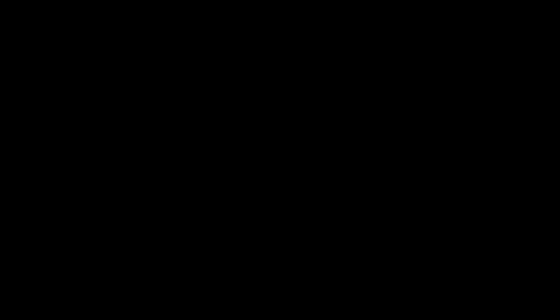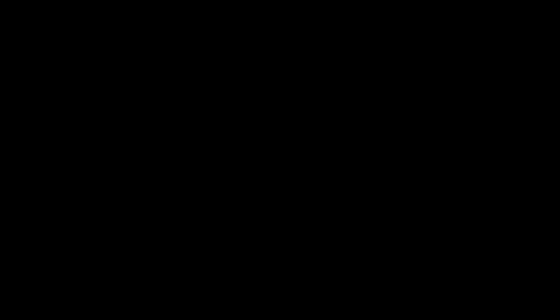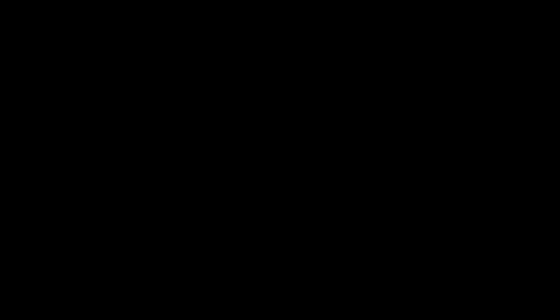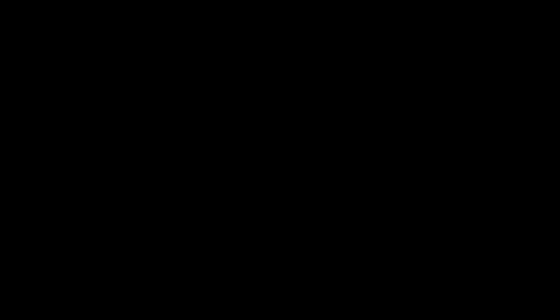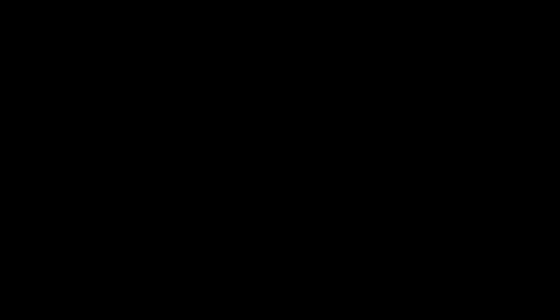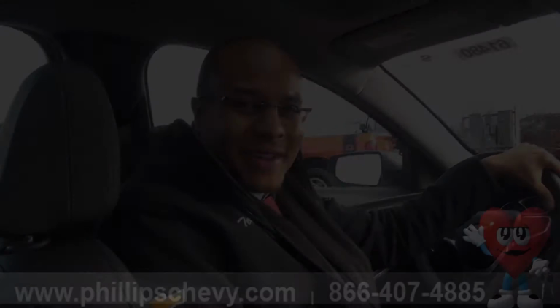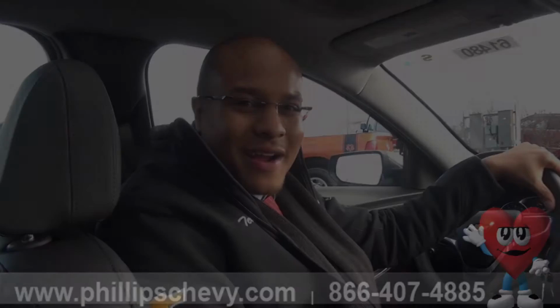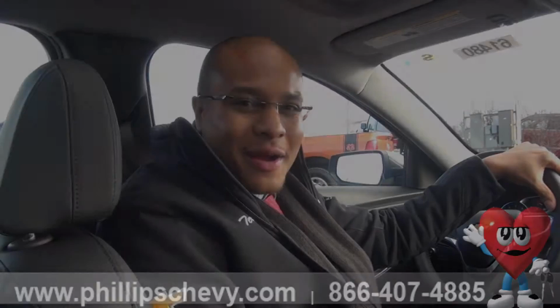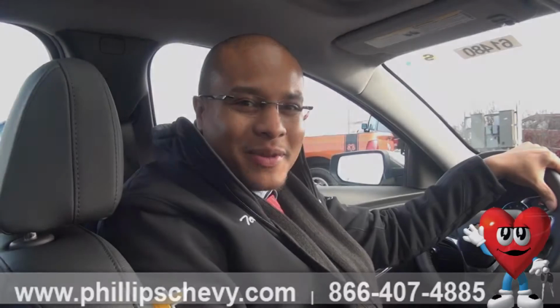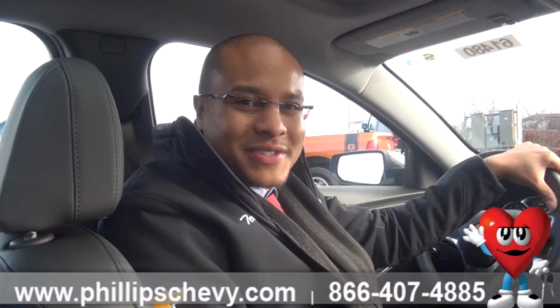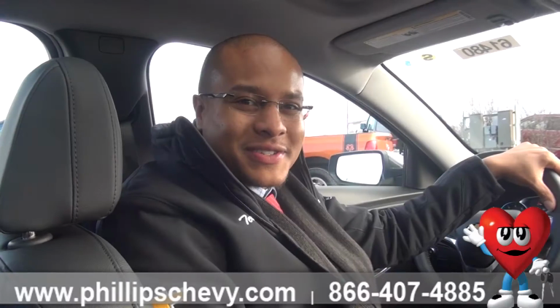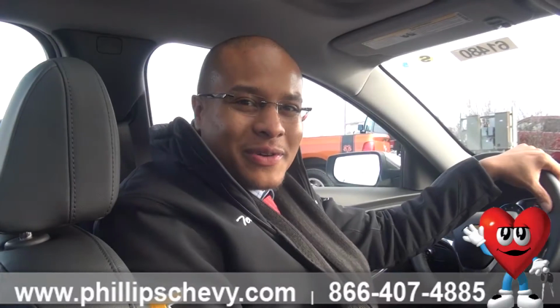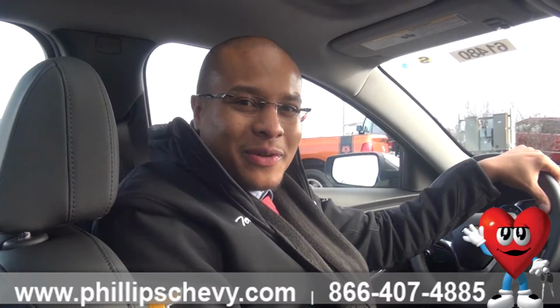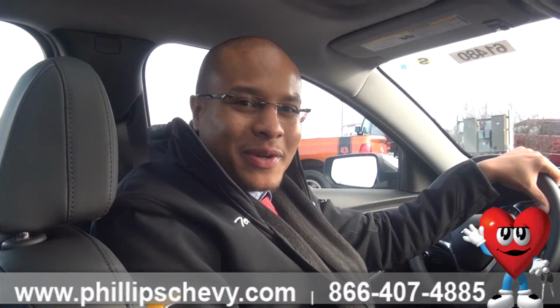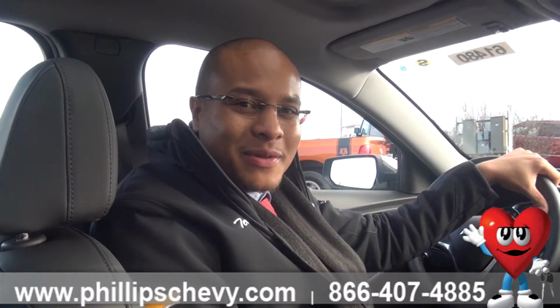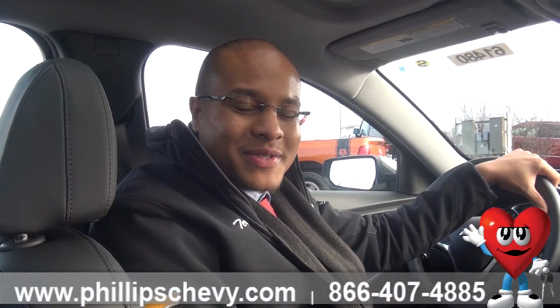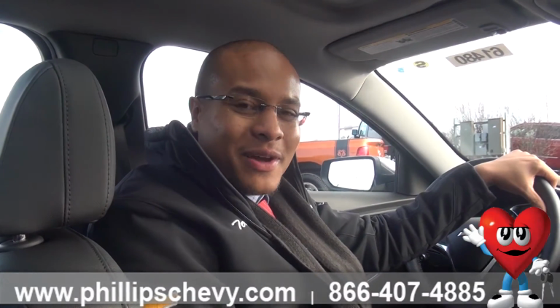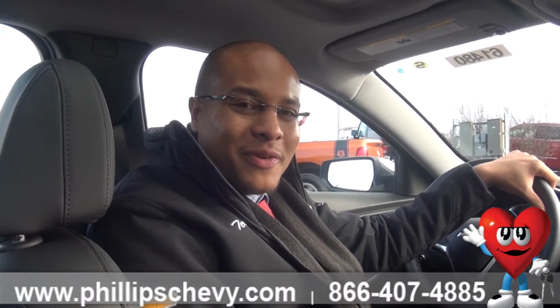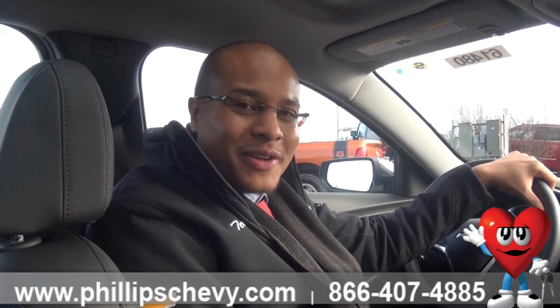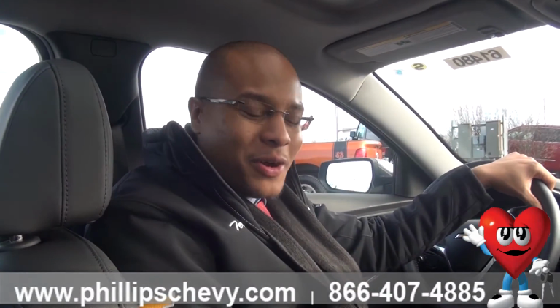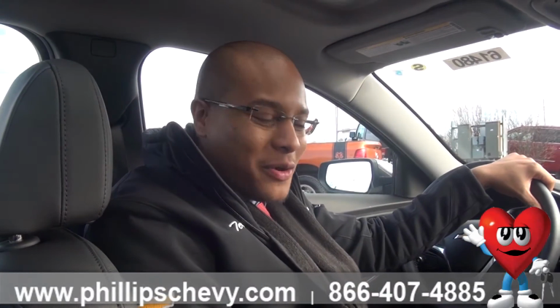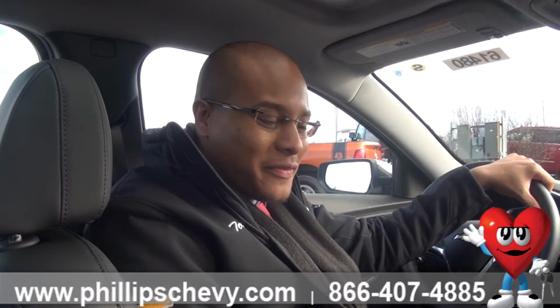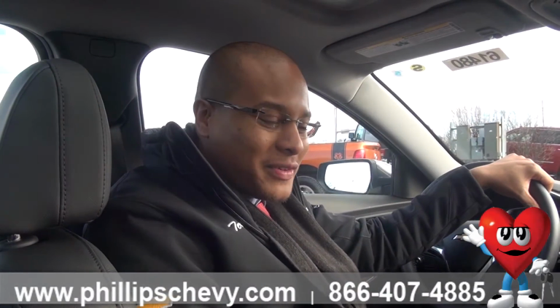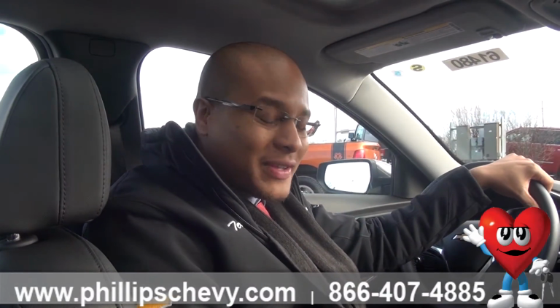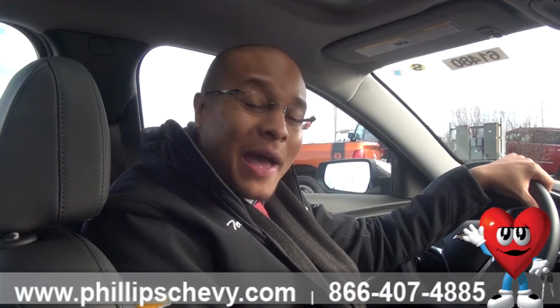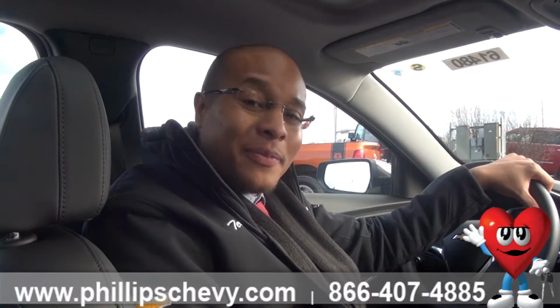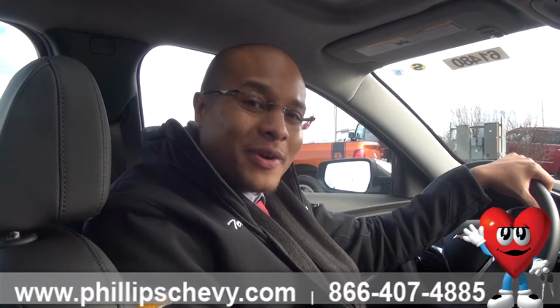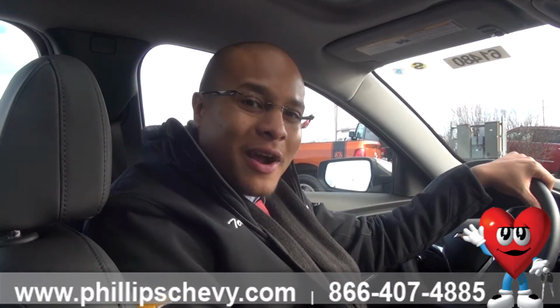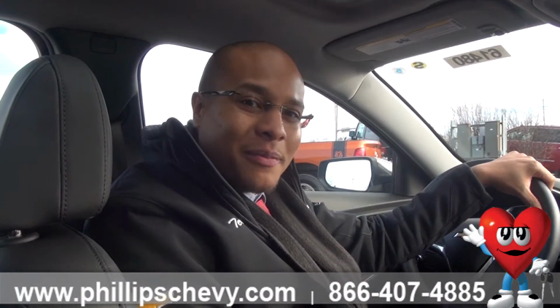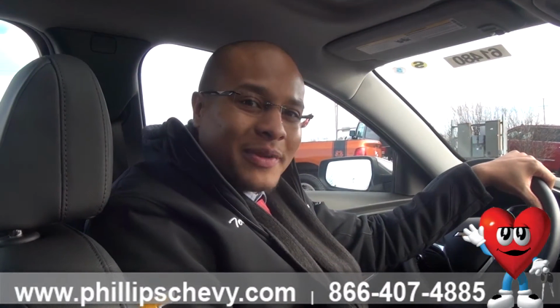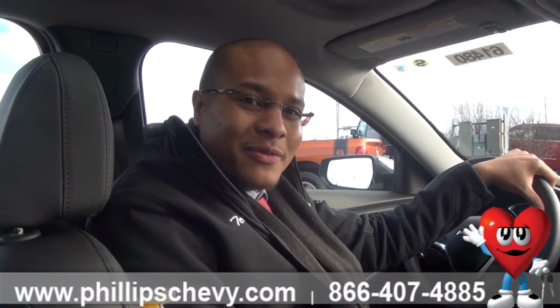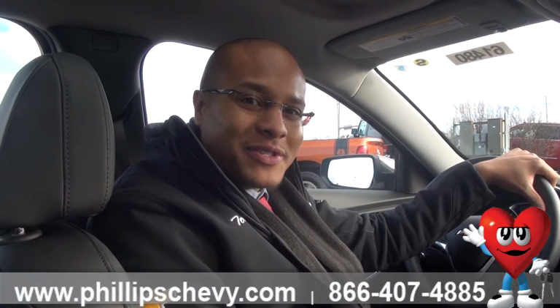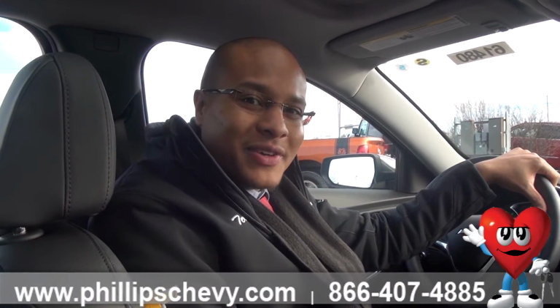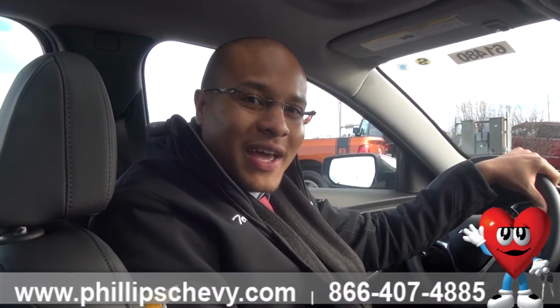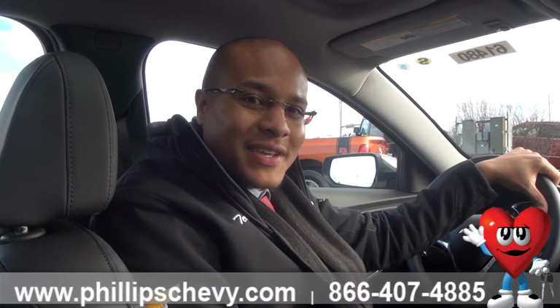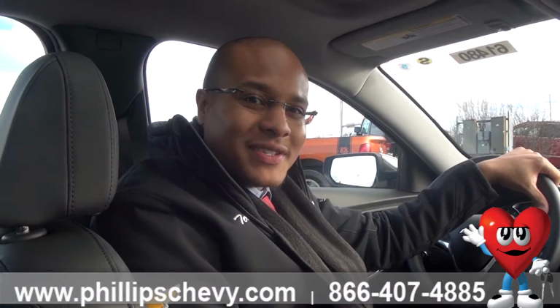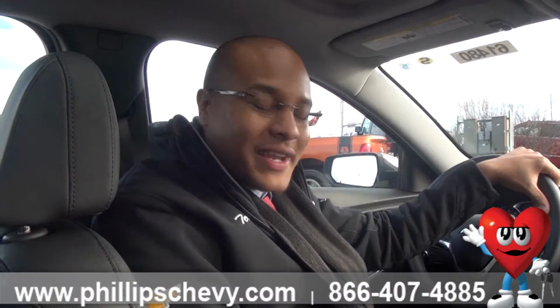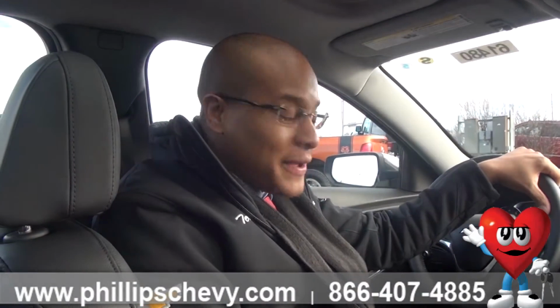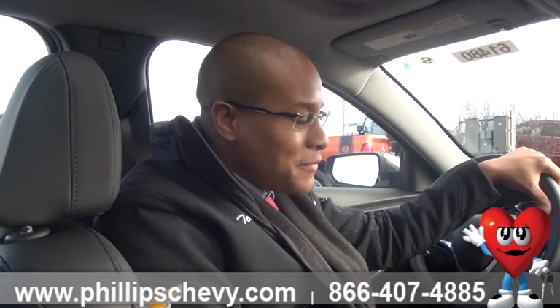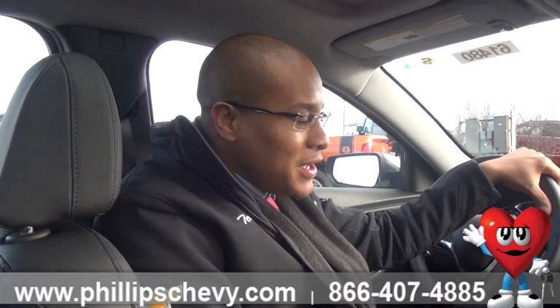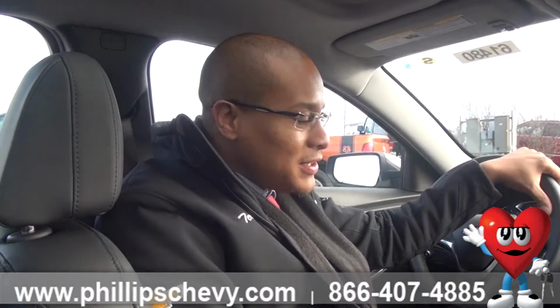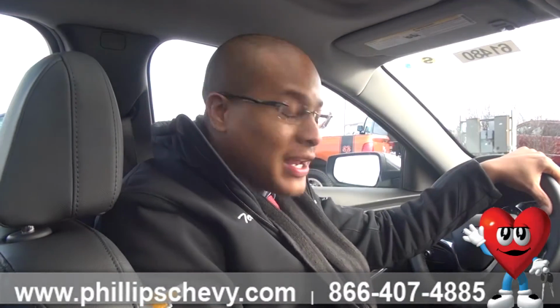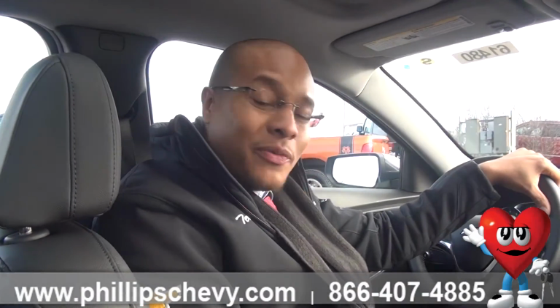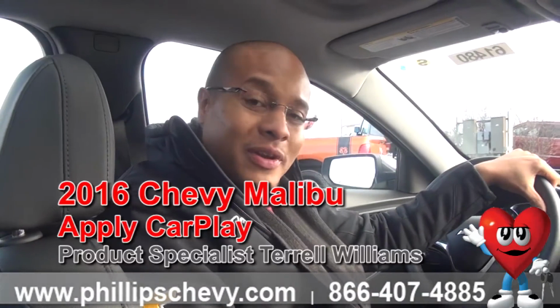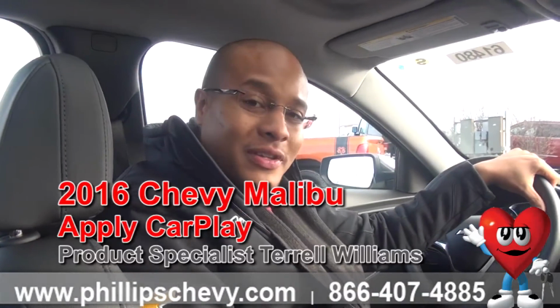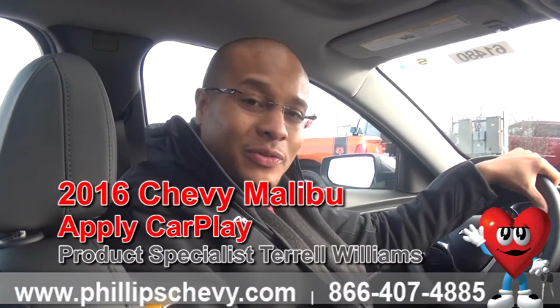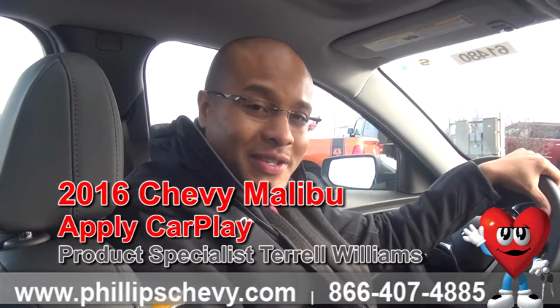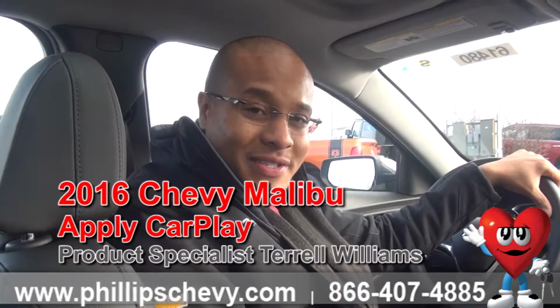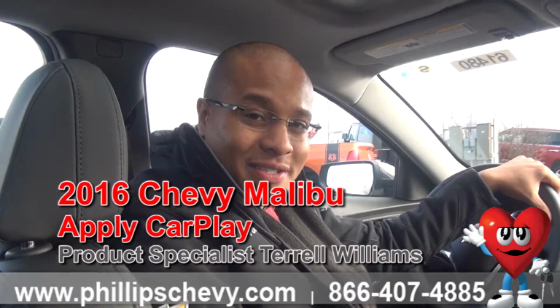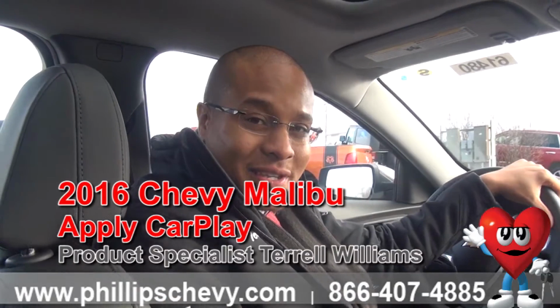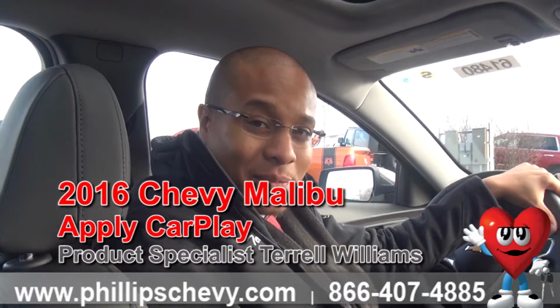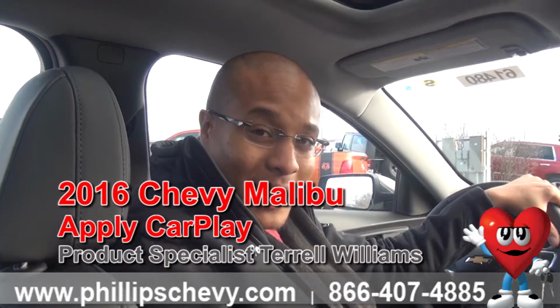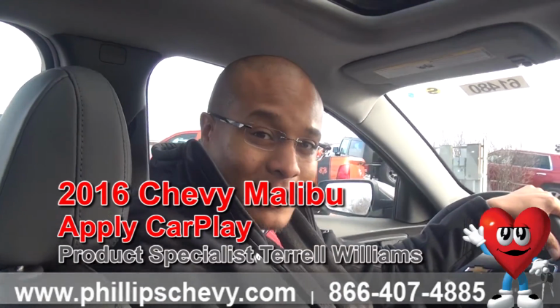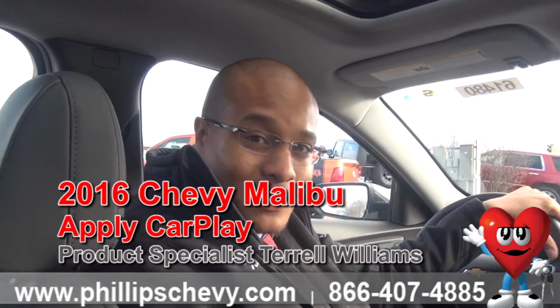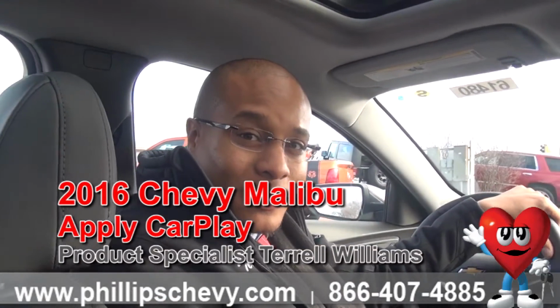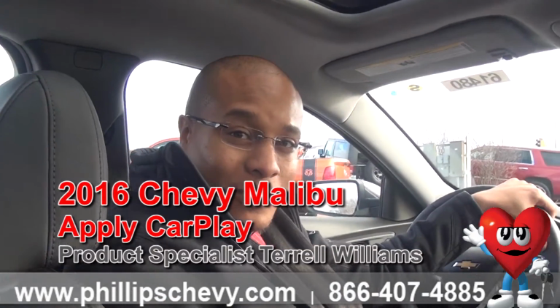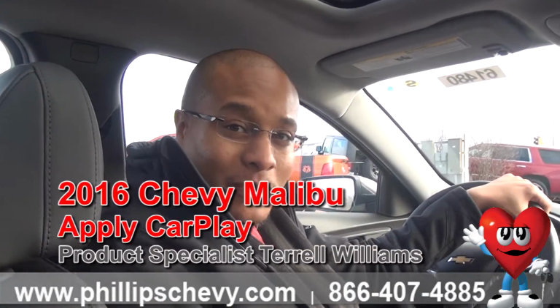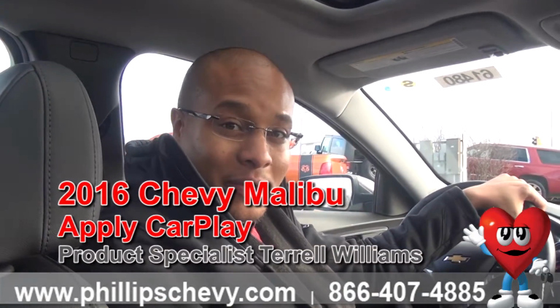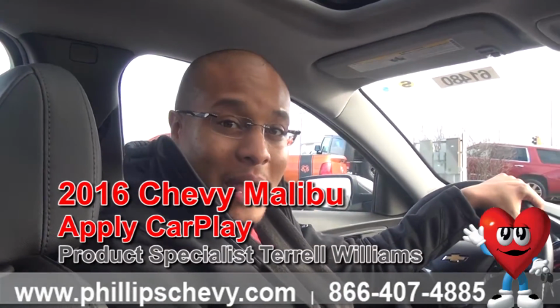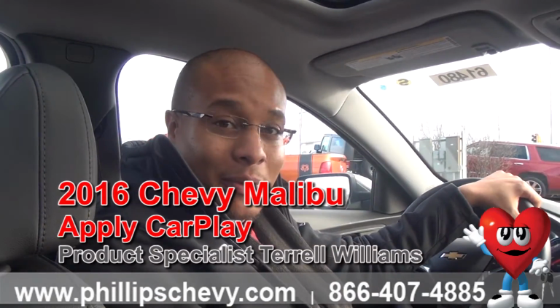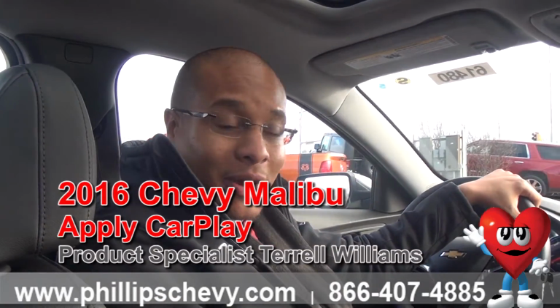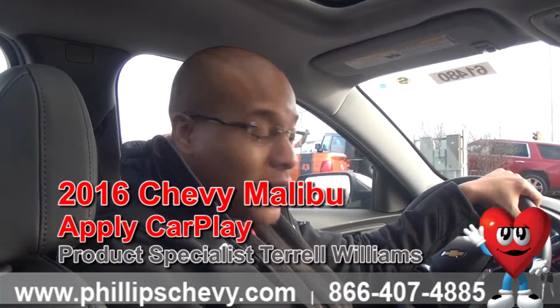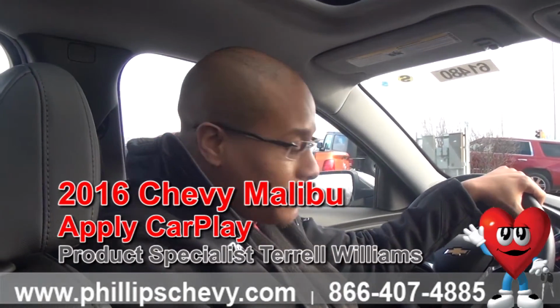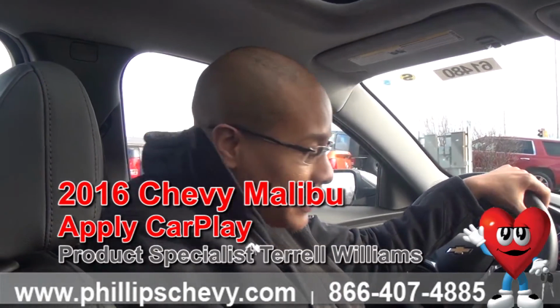I'm your man in the car business, Terrell Williams, and I want to go over Apple CarPlay with you guys today. We're in the 2016 Malibu equipped with Apple CarPlay.